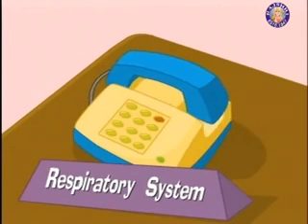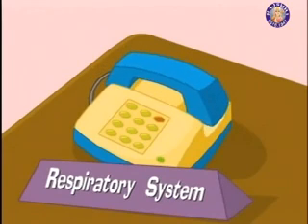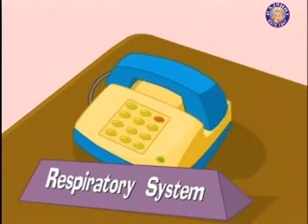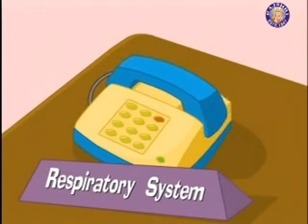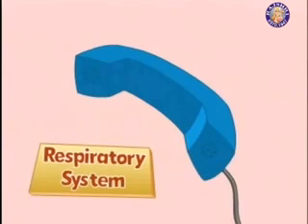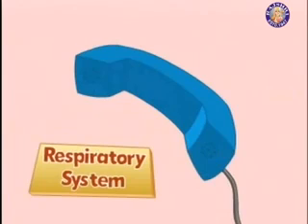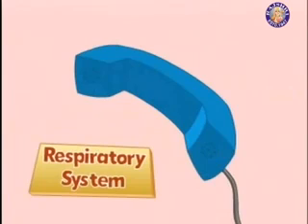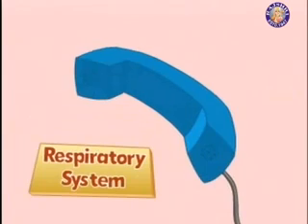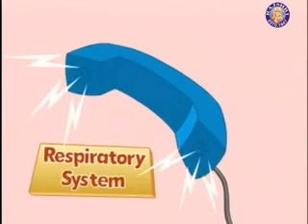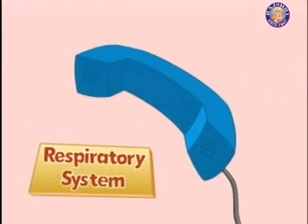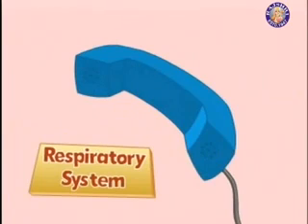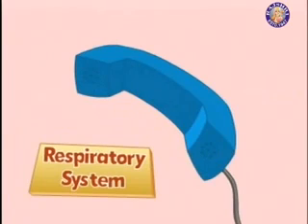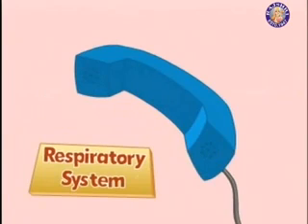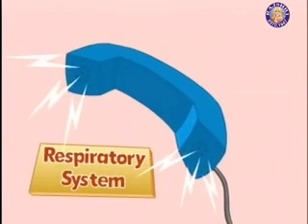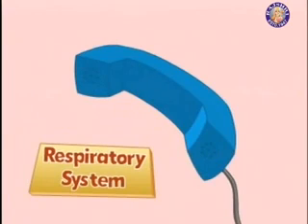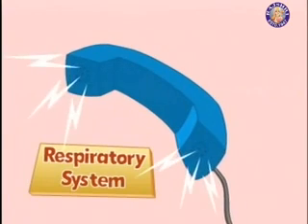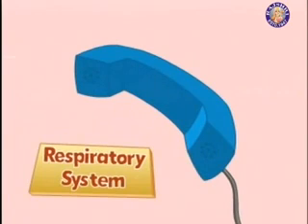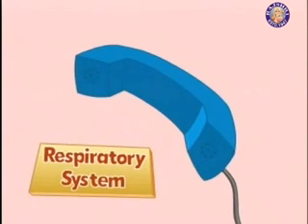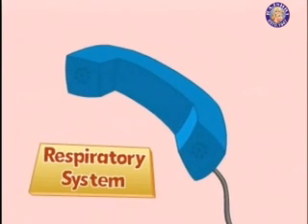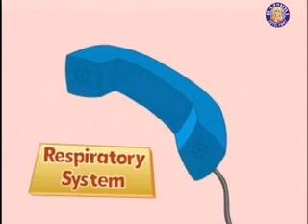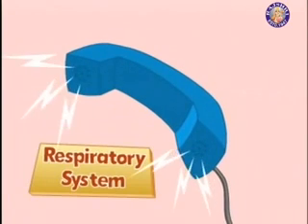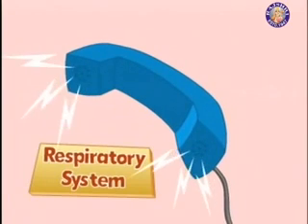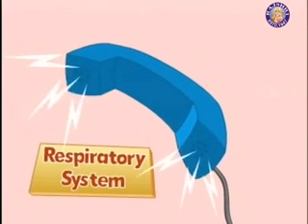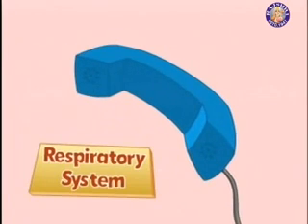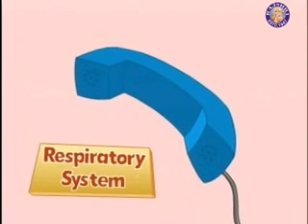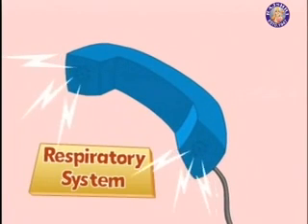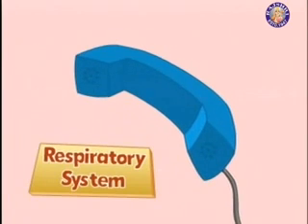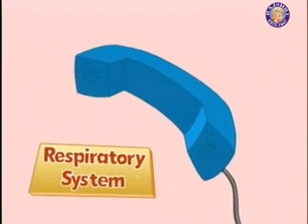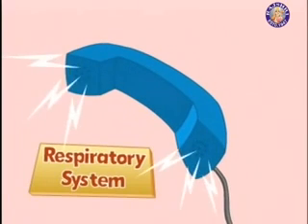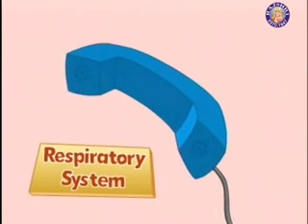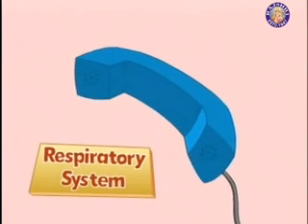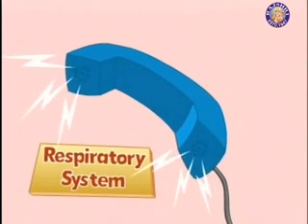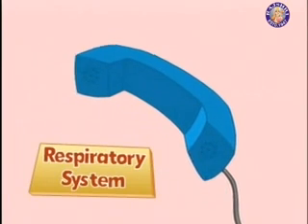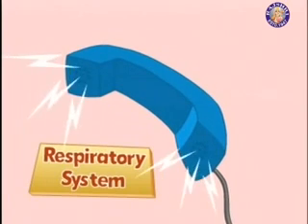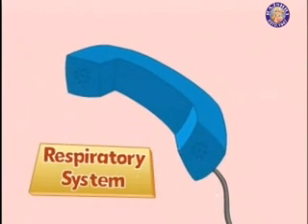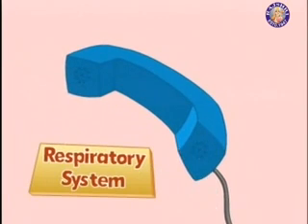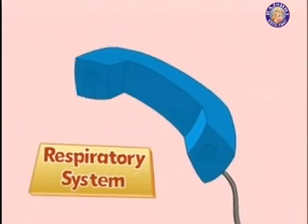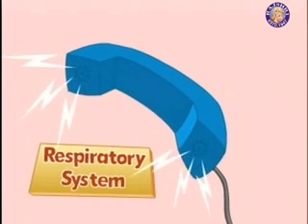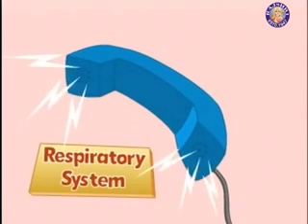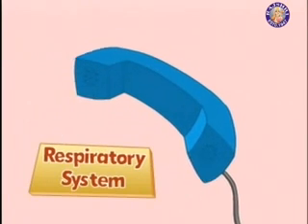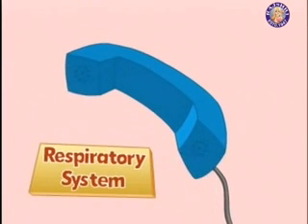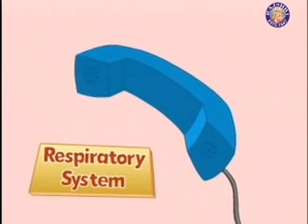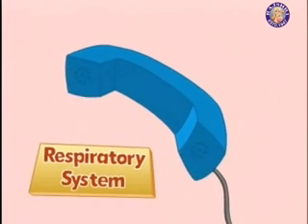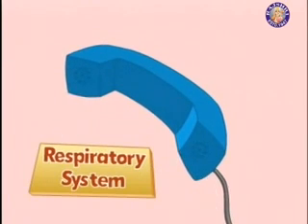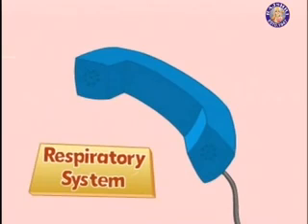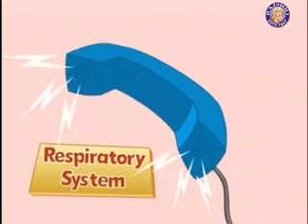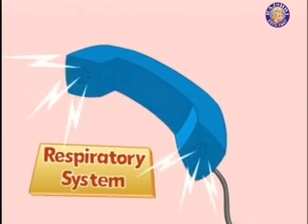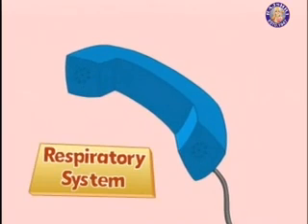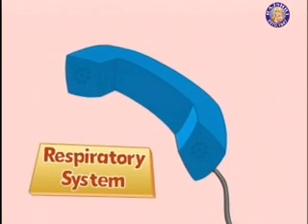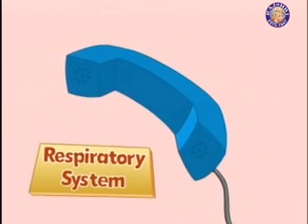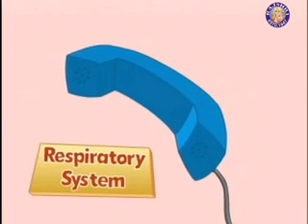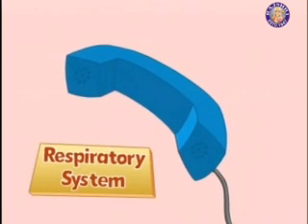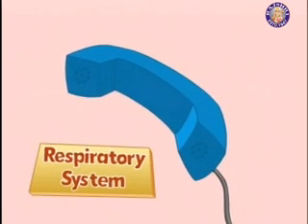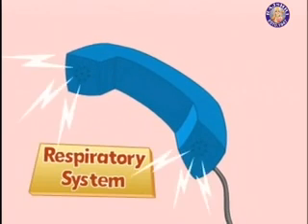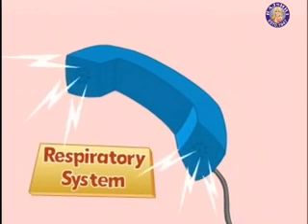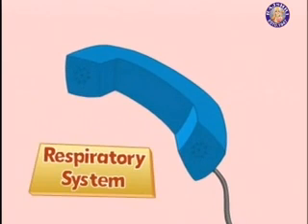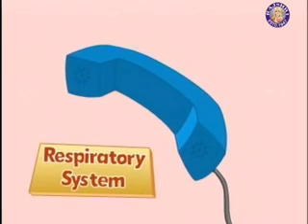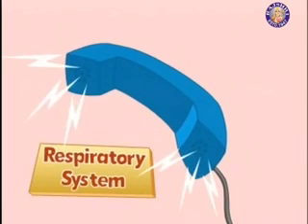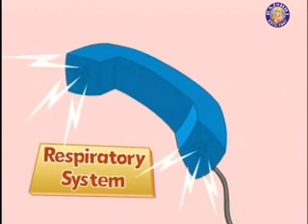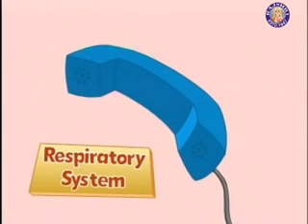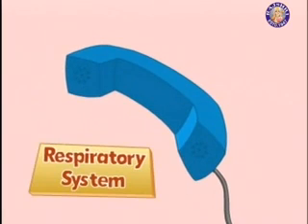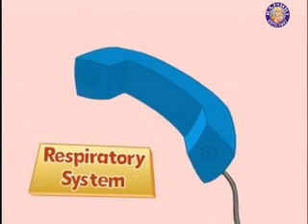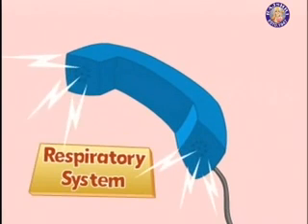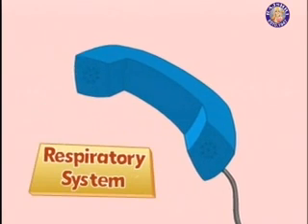Hello, you have reached the Respiratory System. Can I help you?